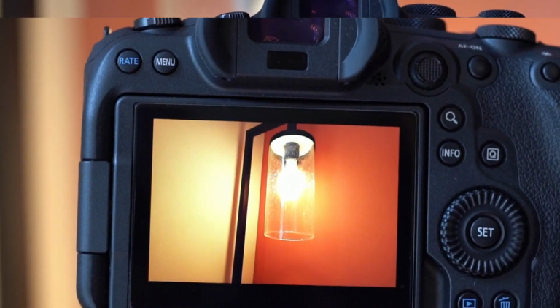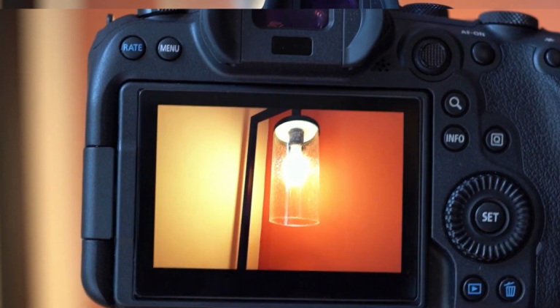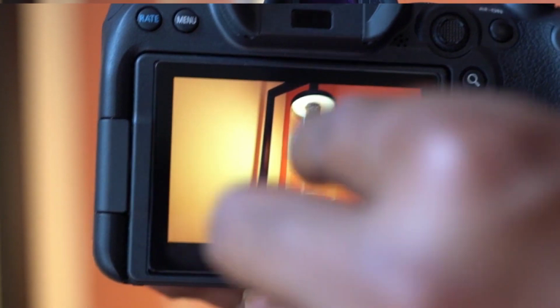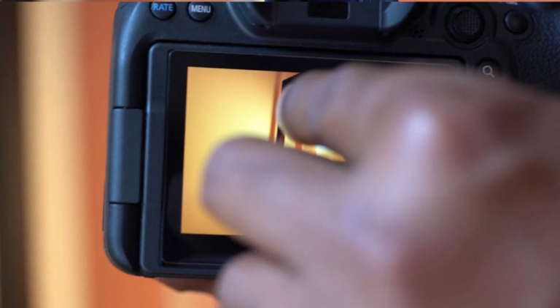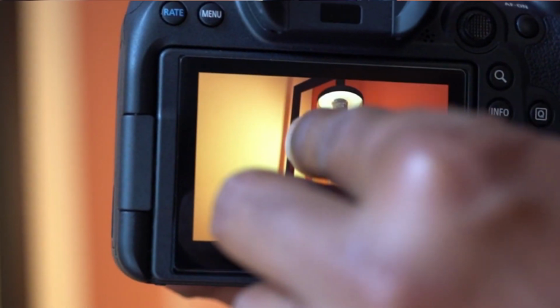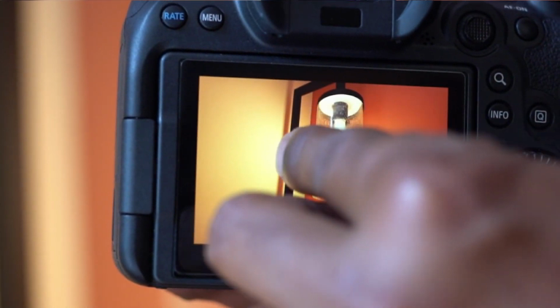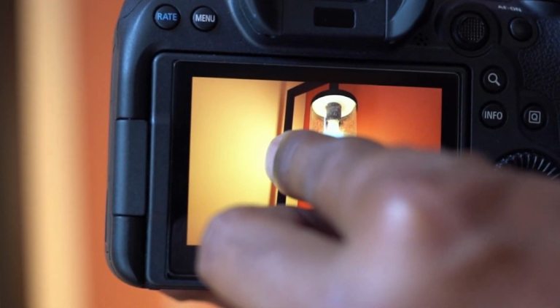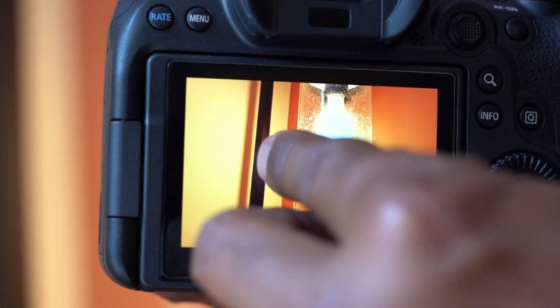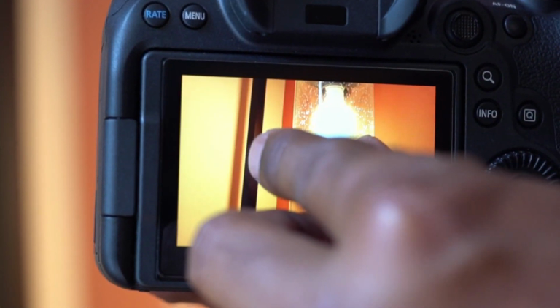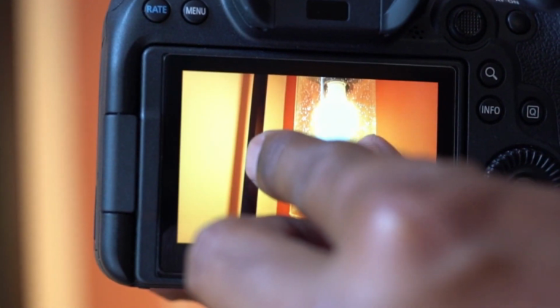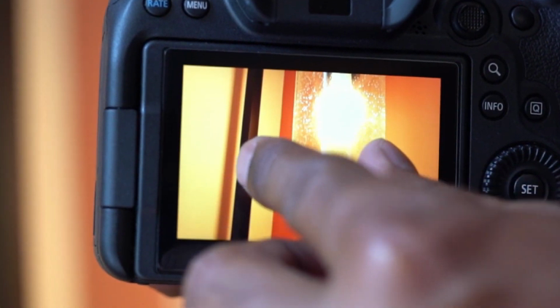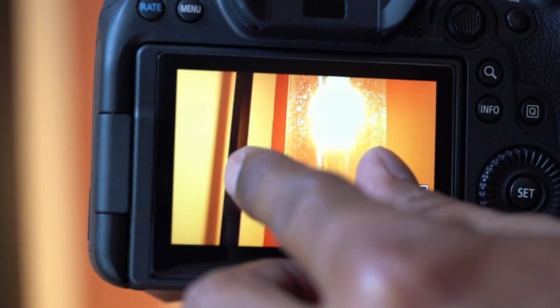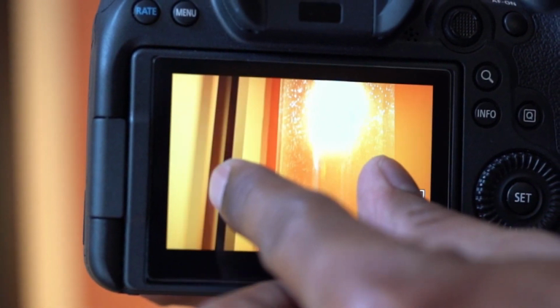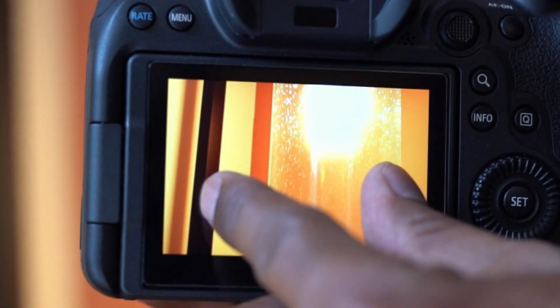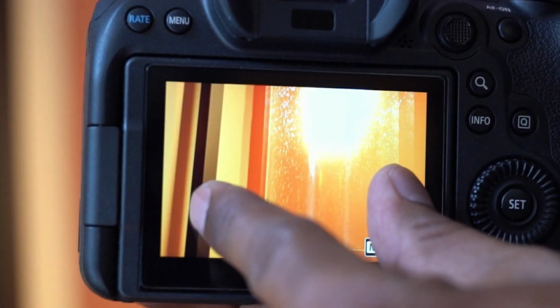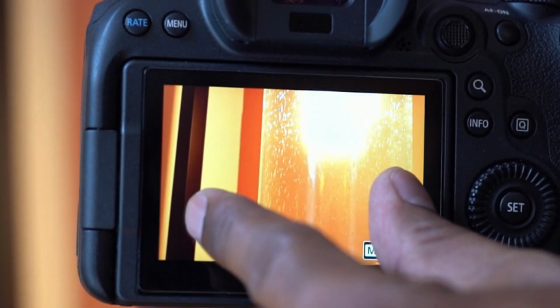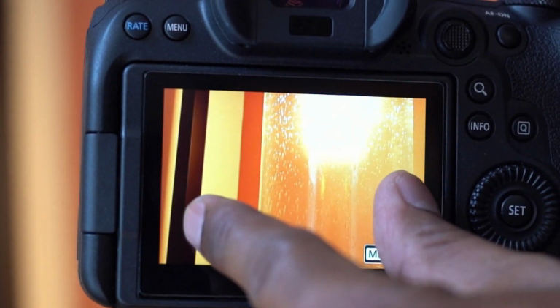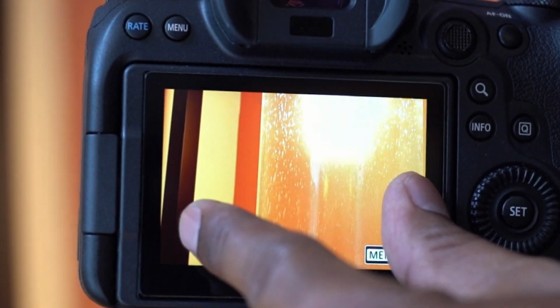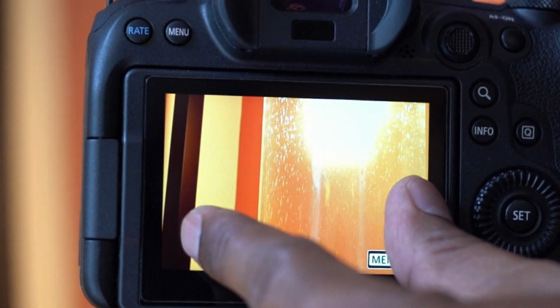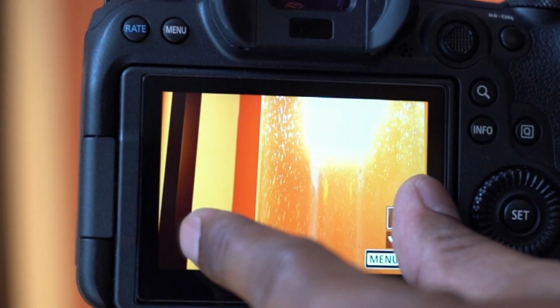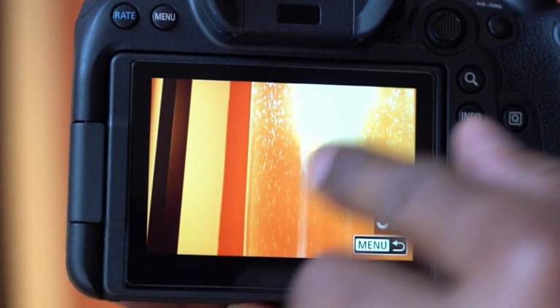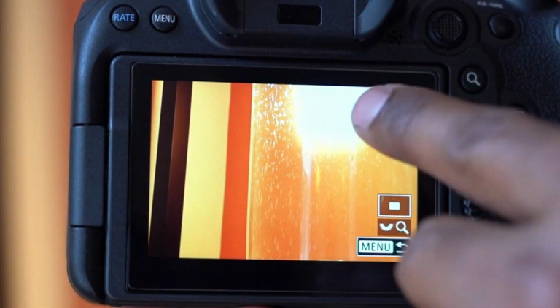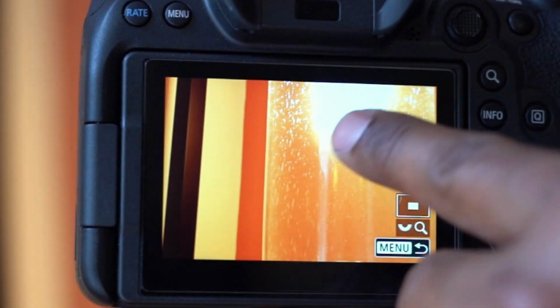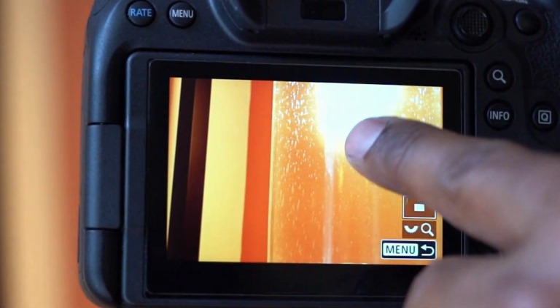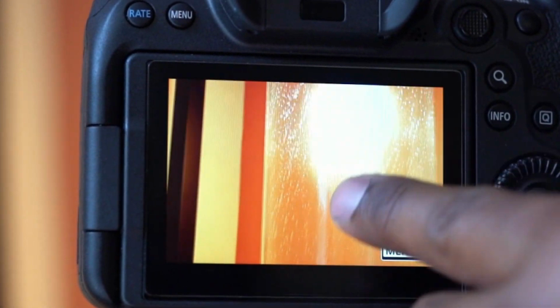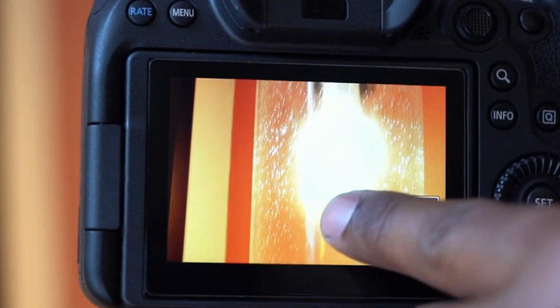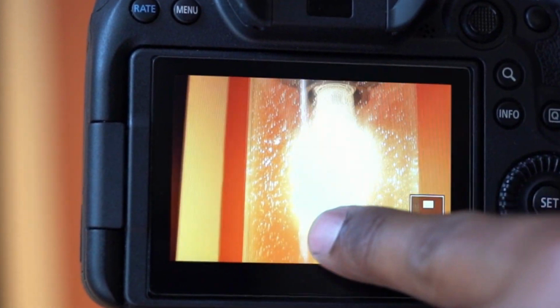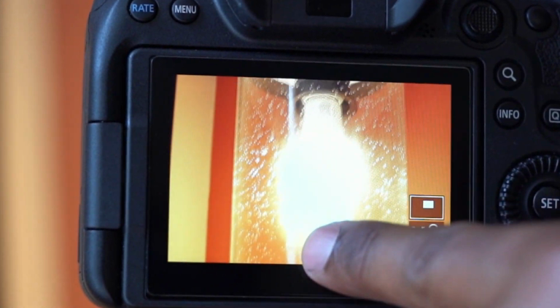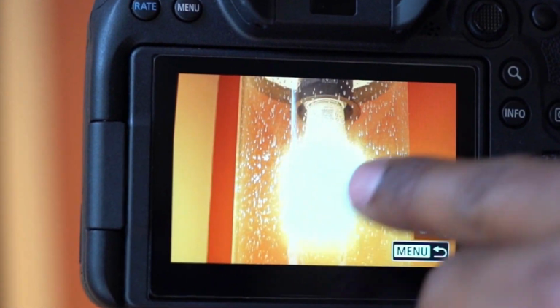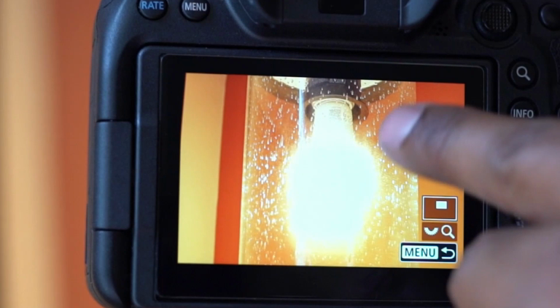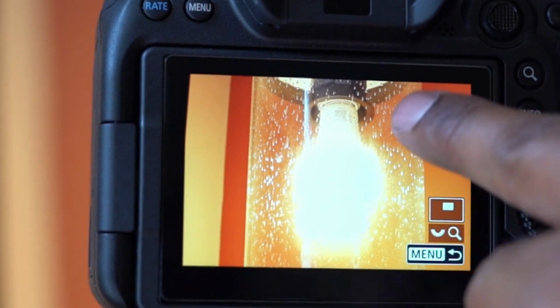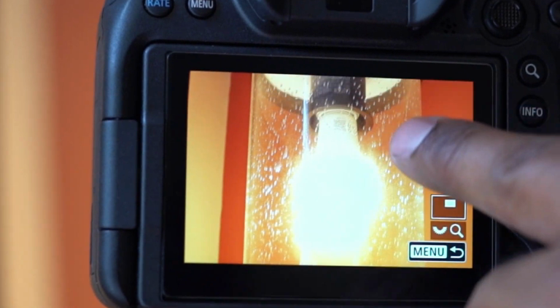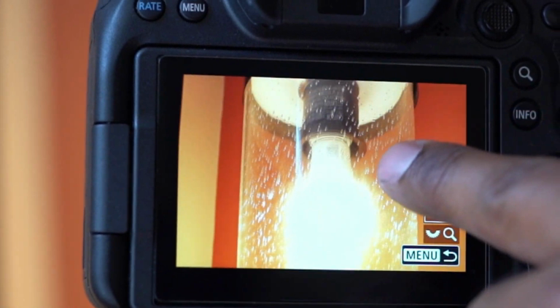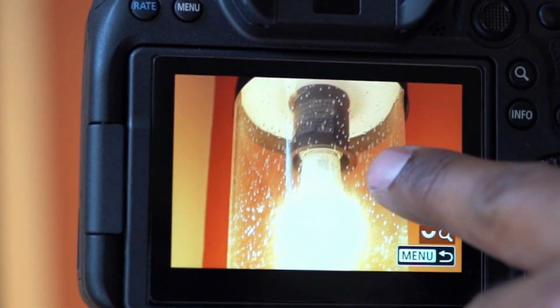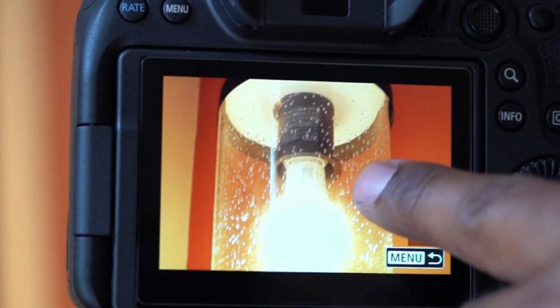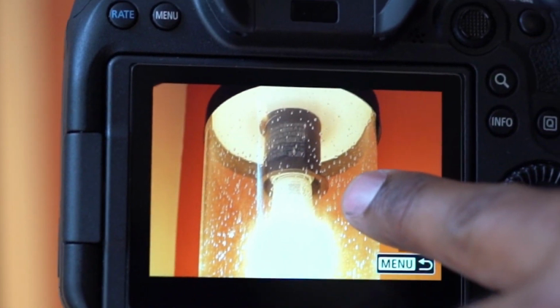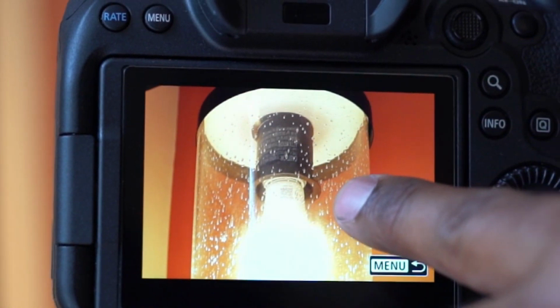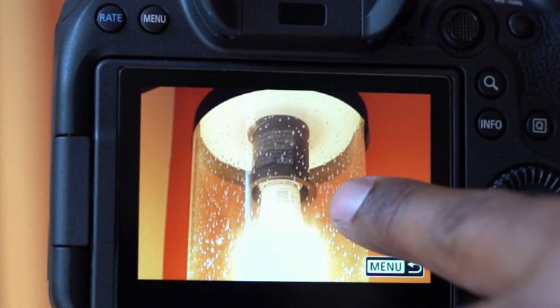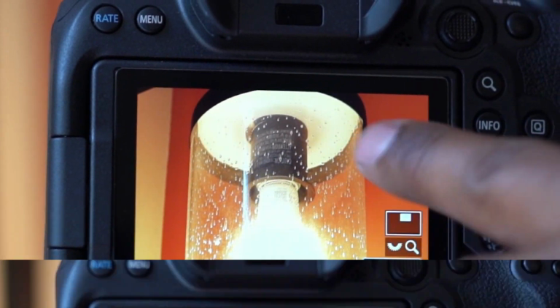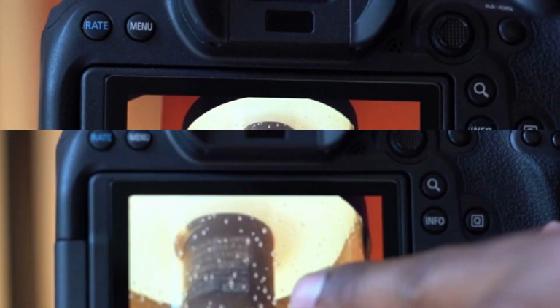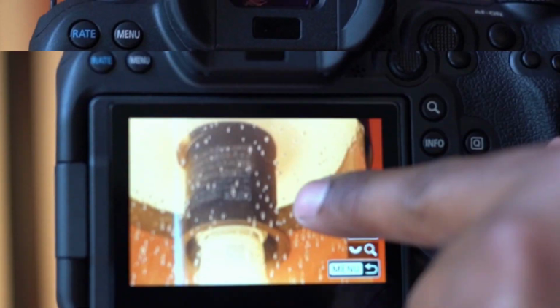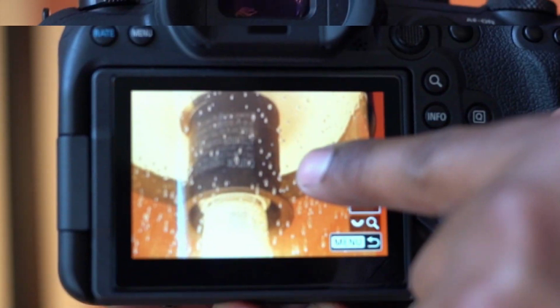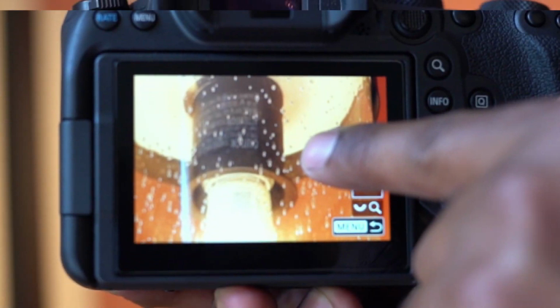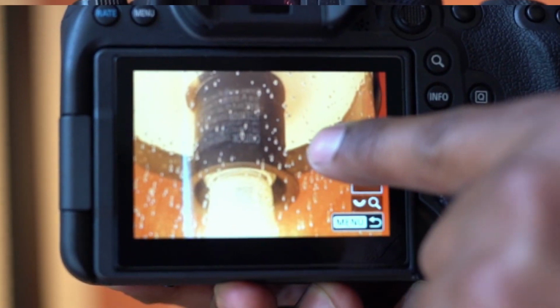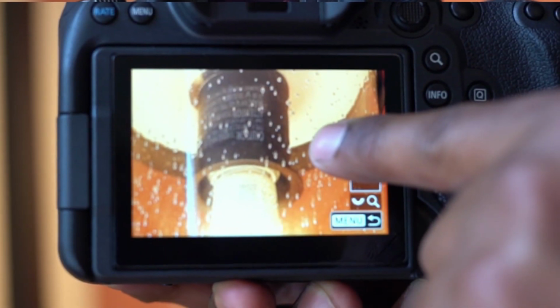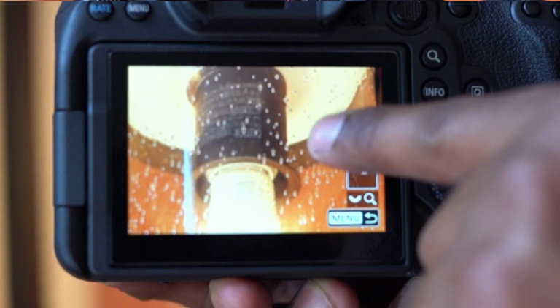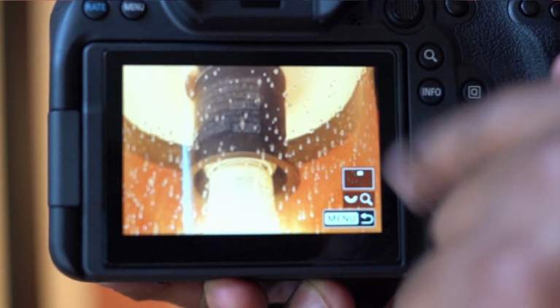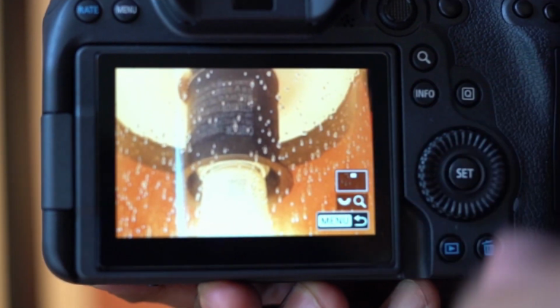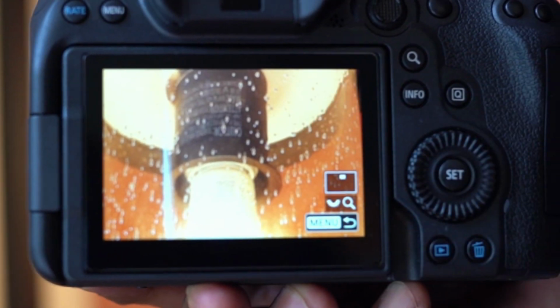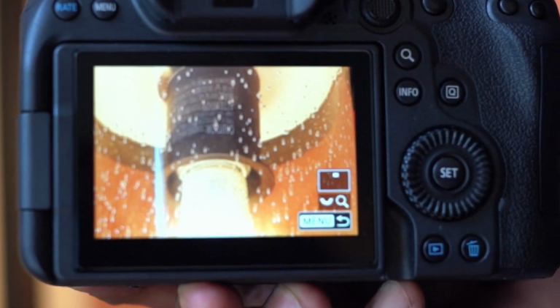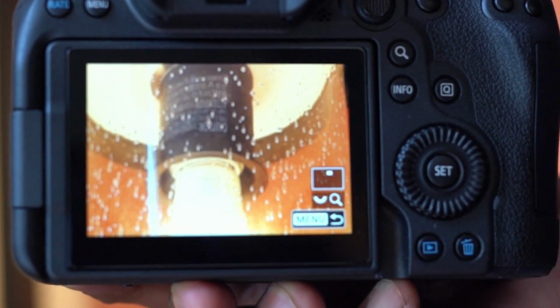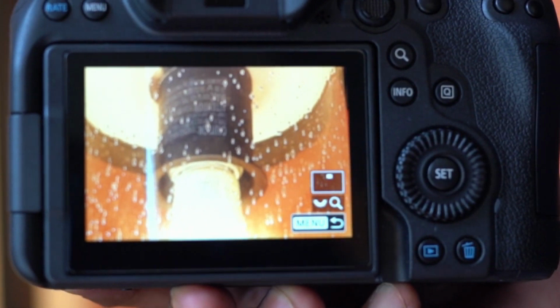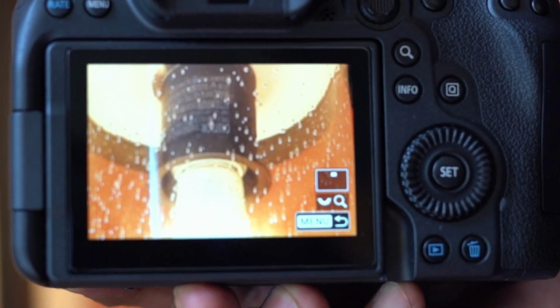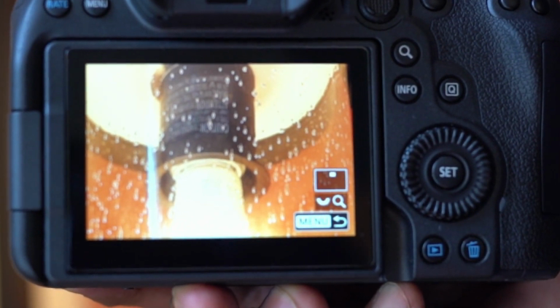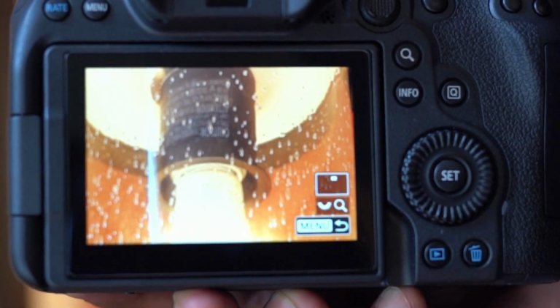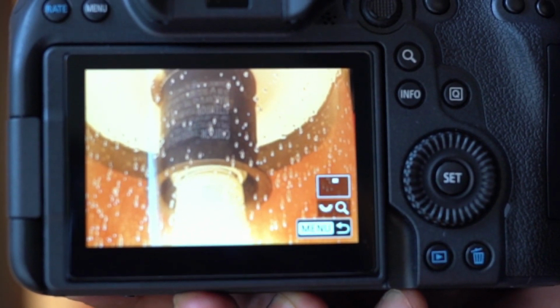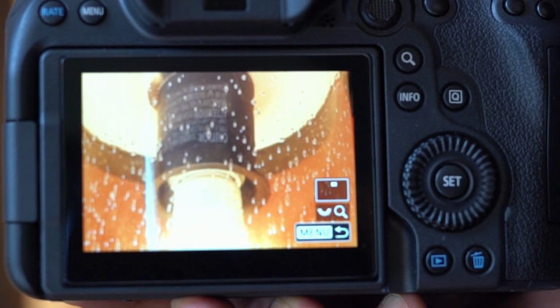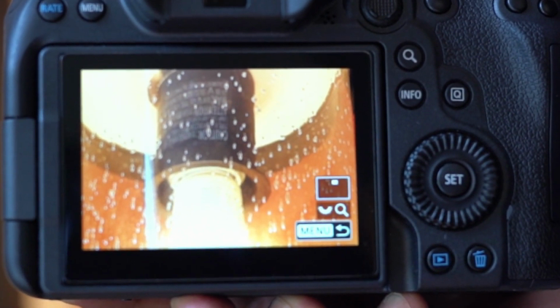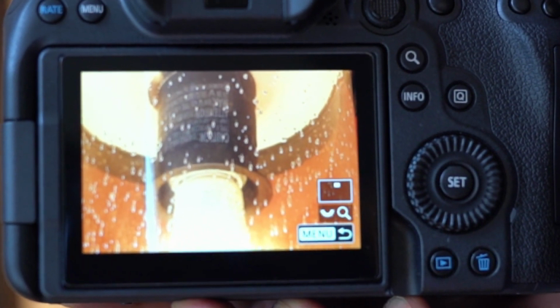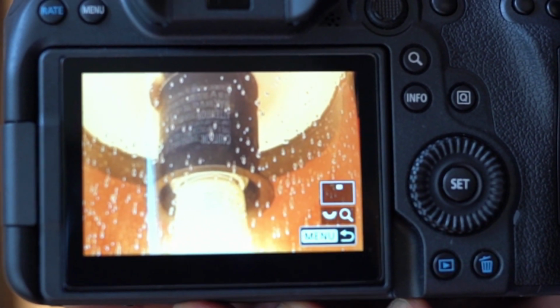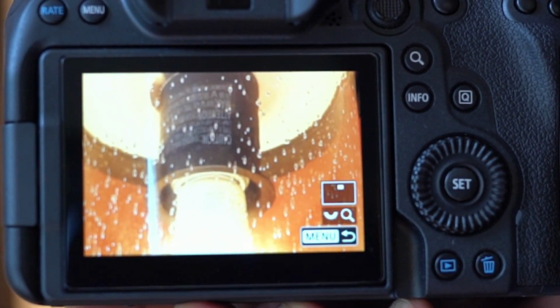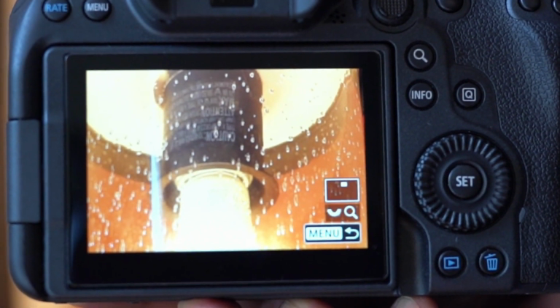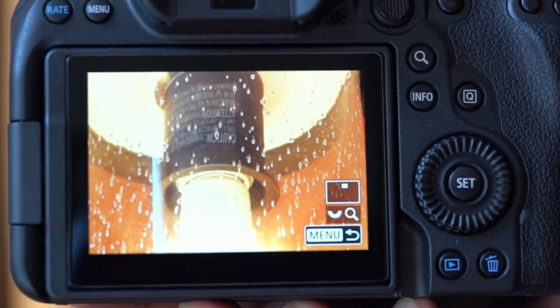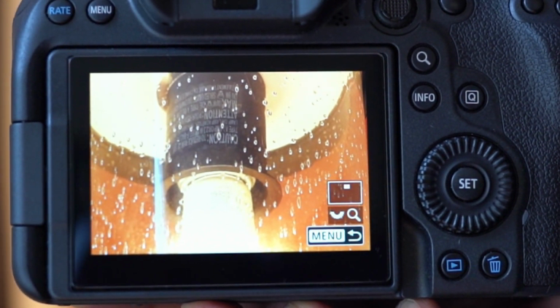This is great for low-light conditions. The image quality looks sharp.